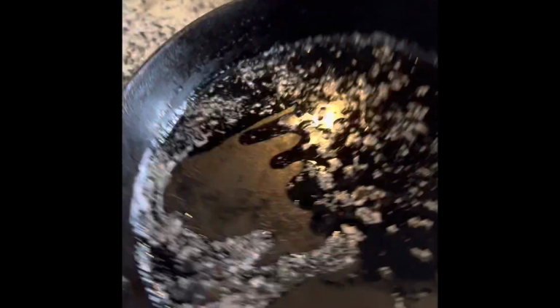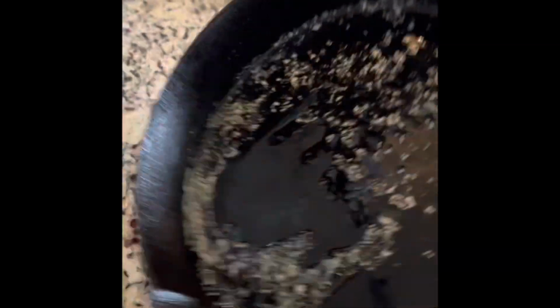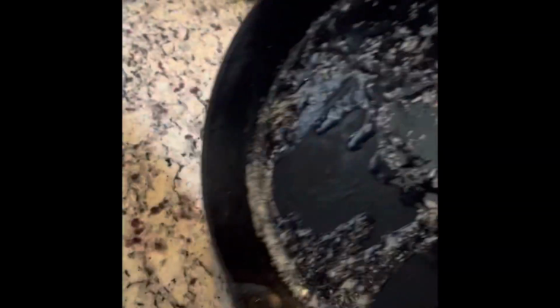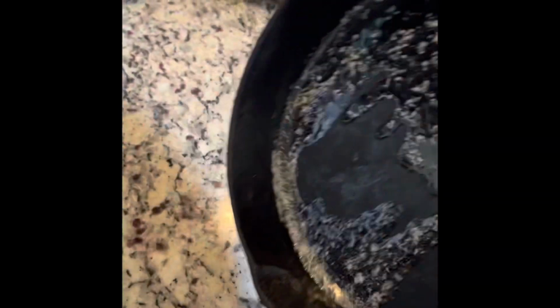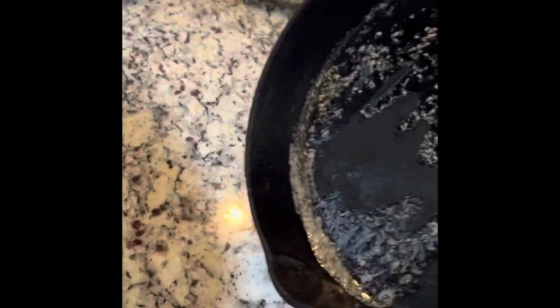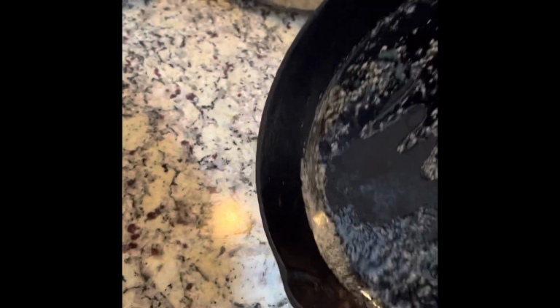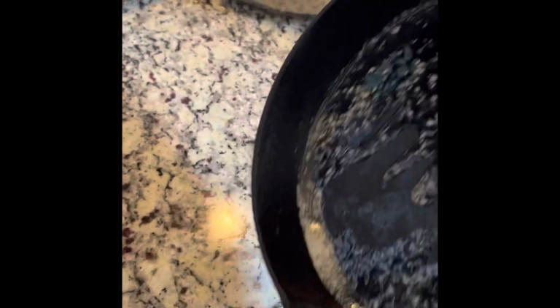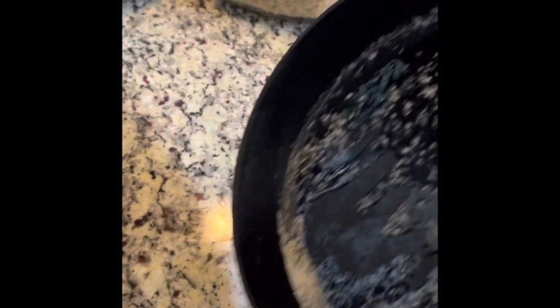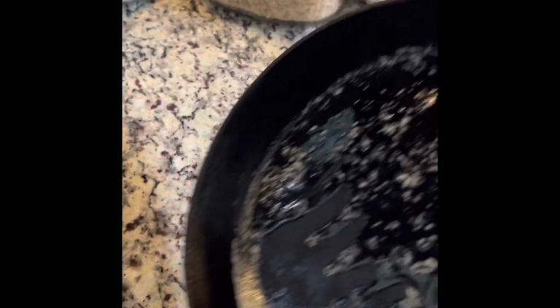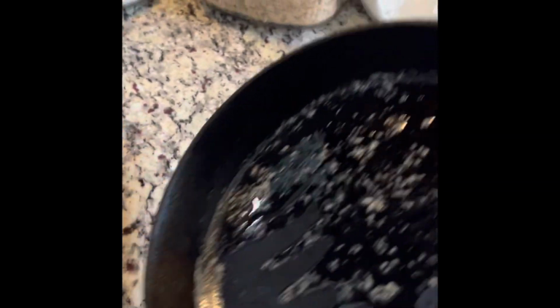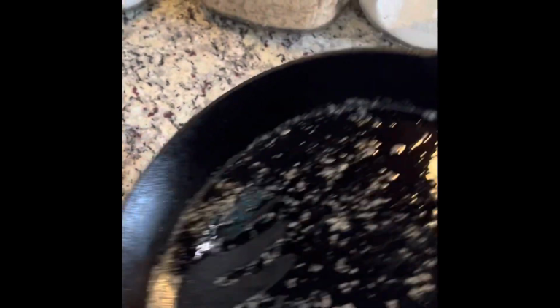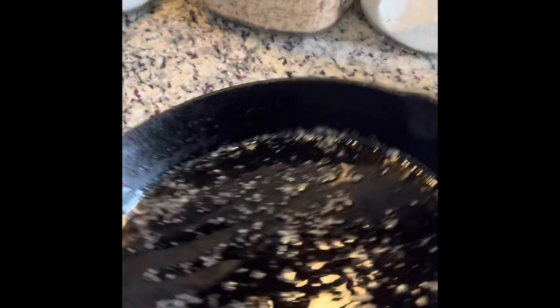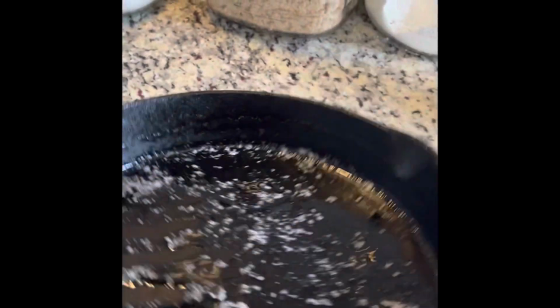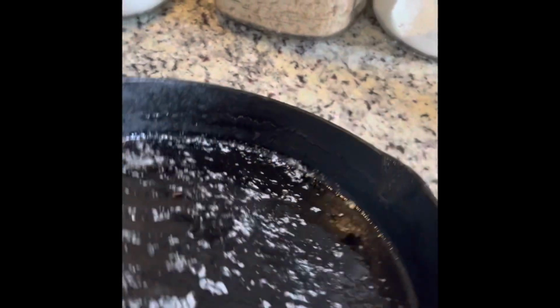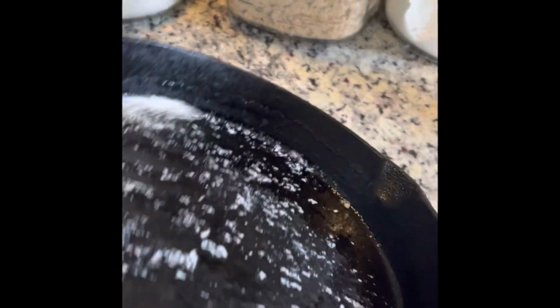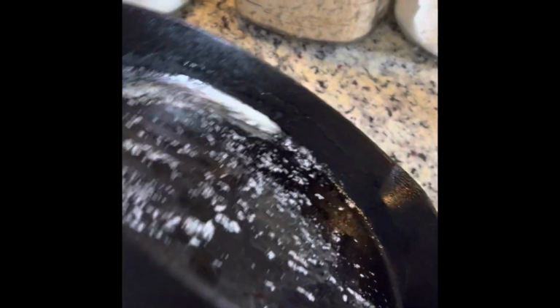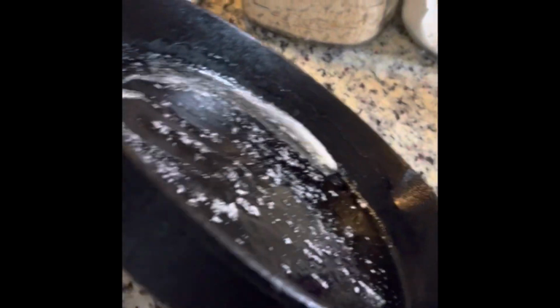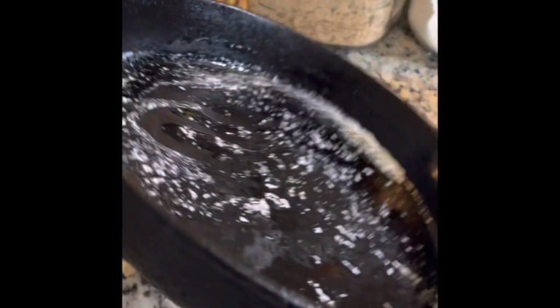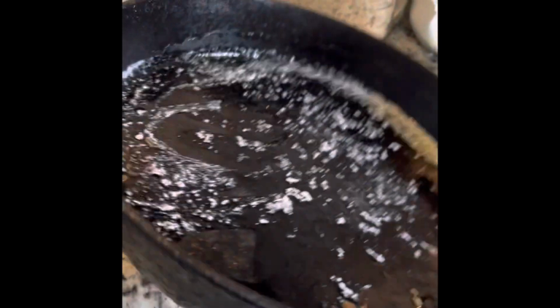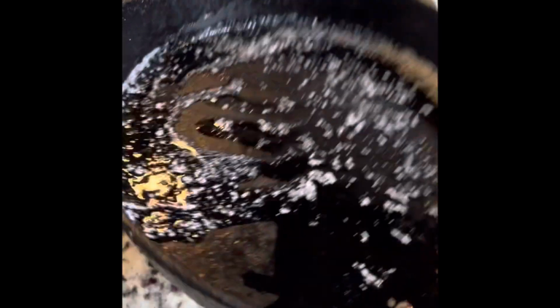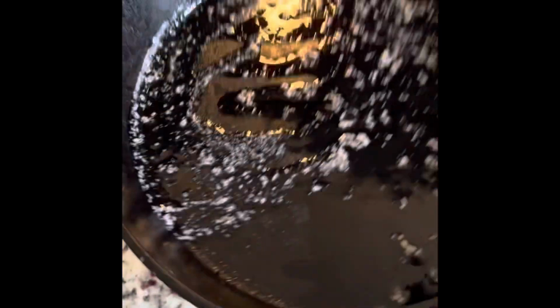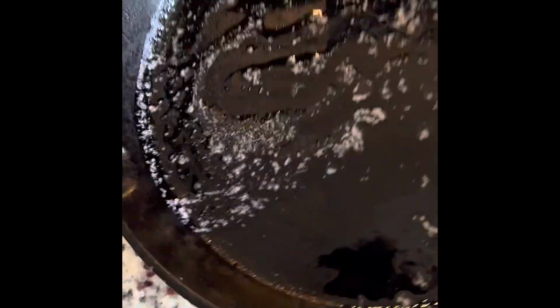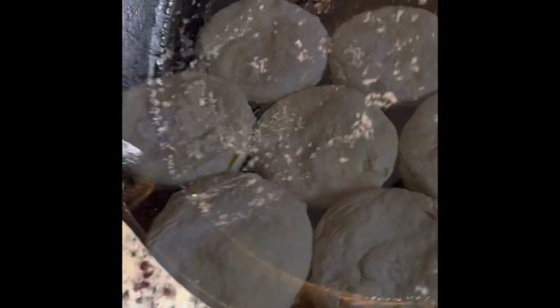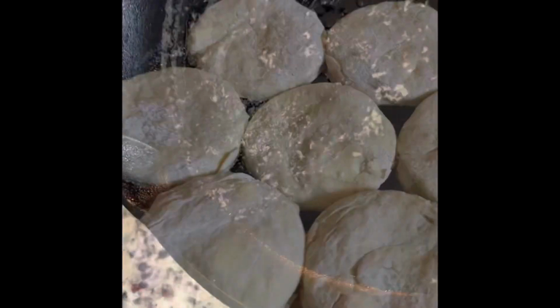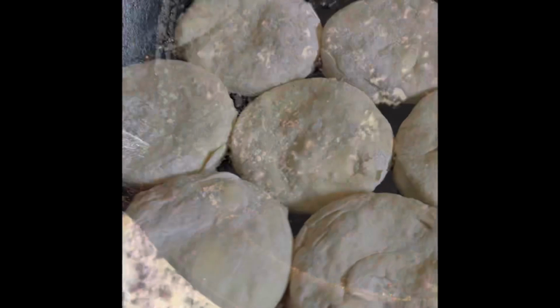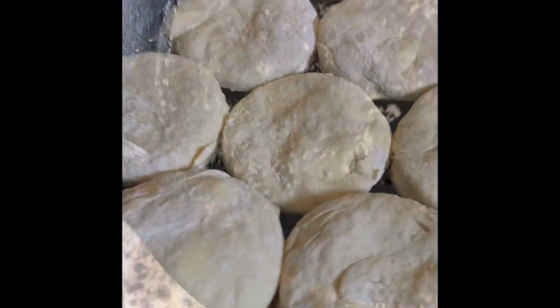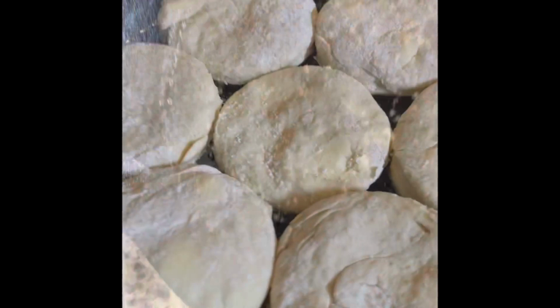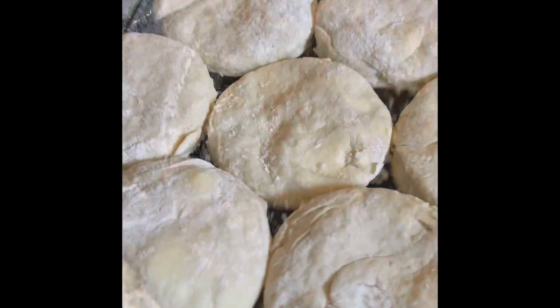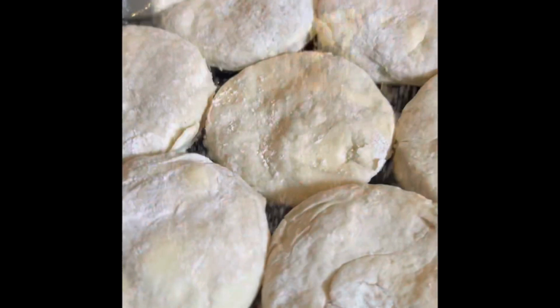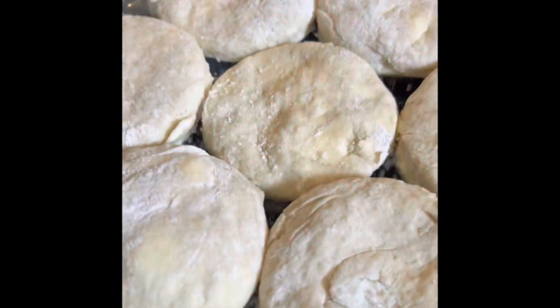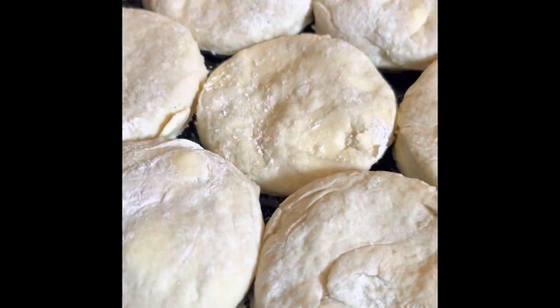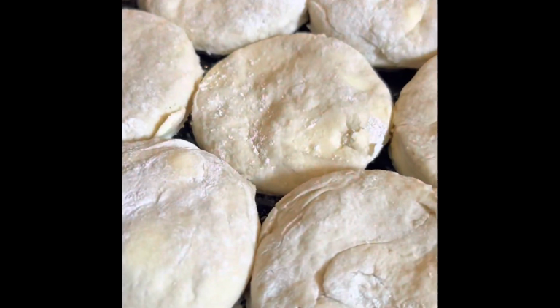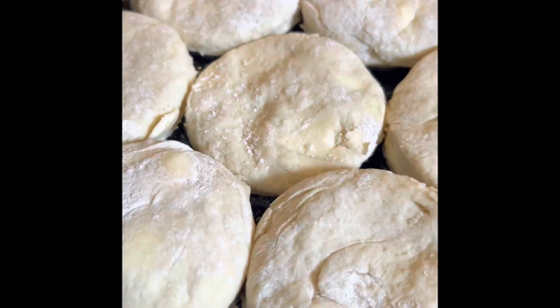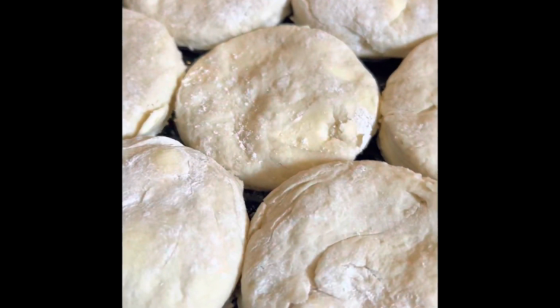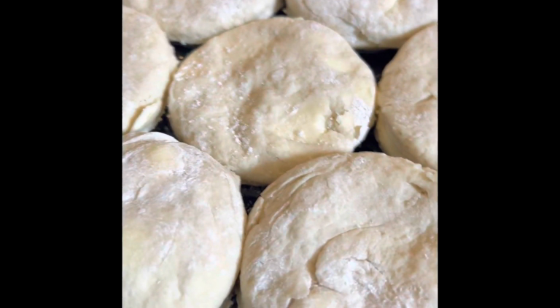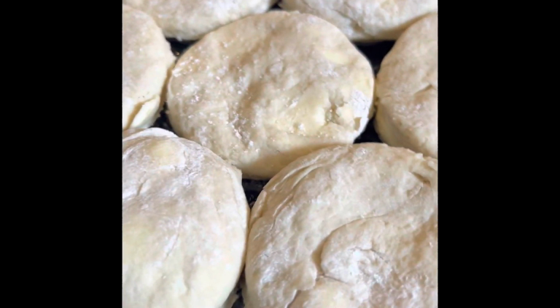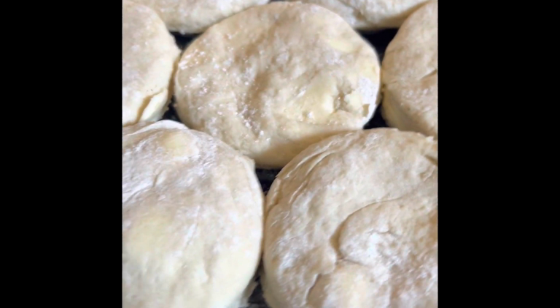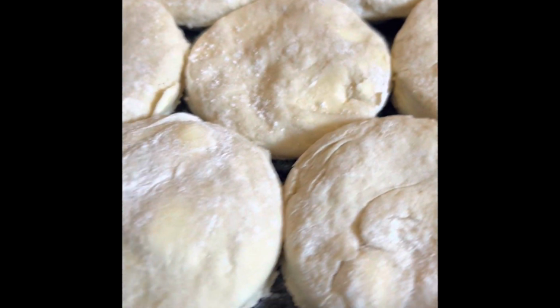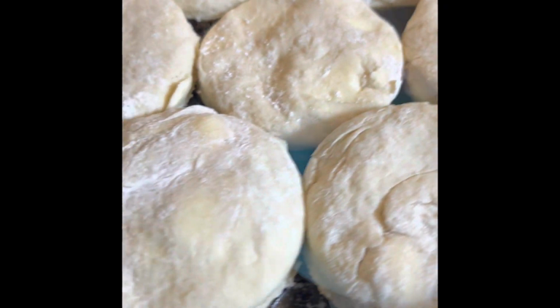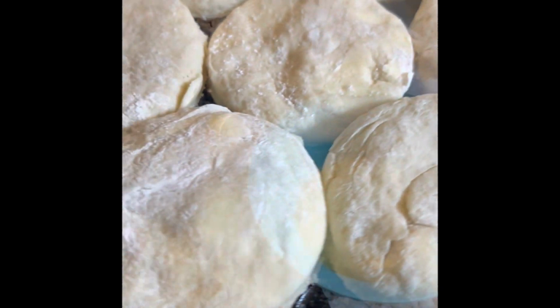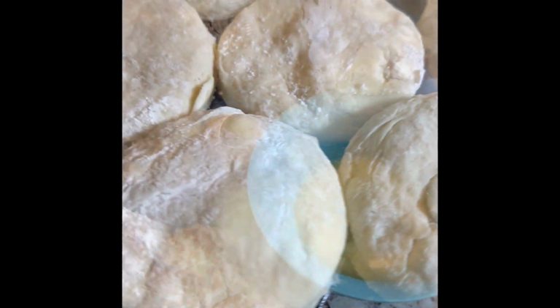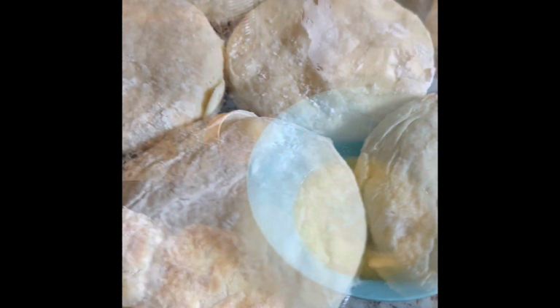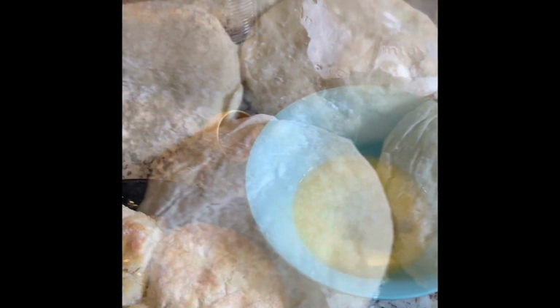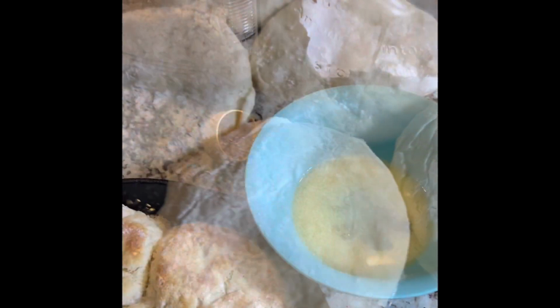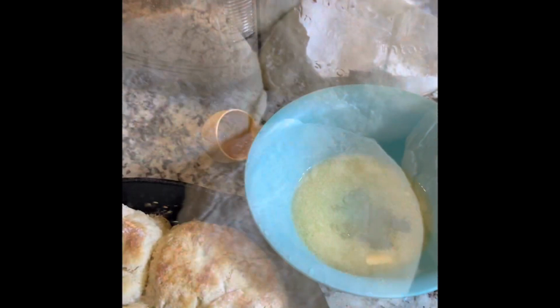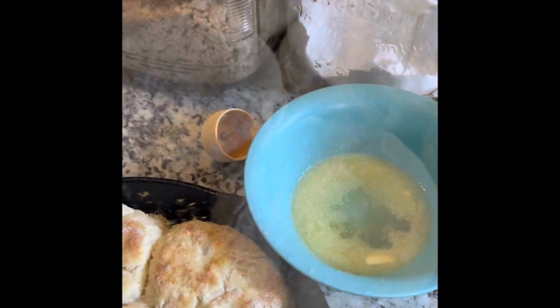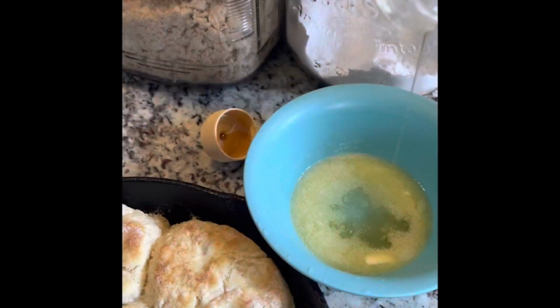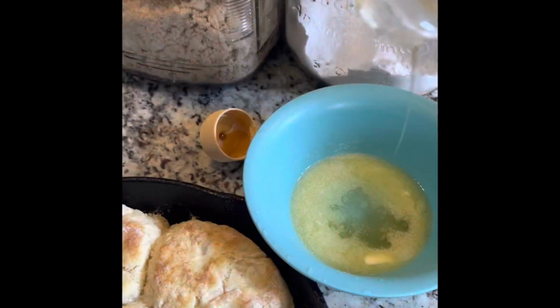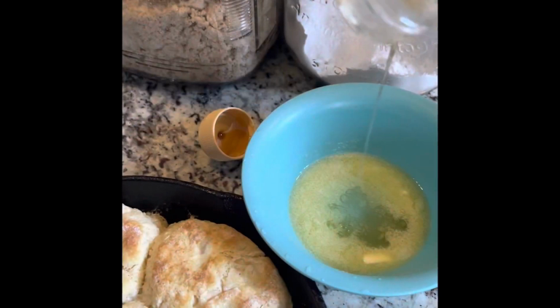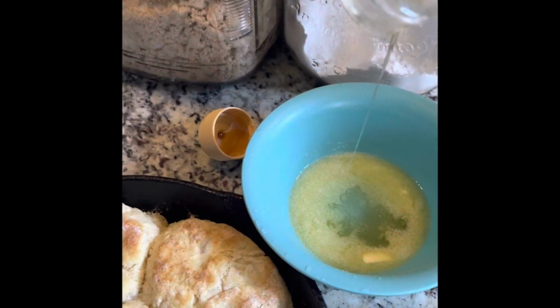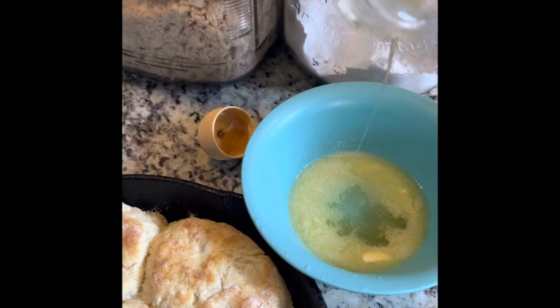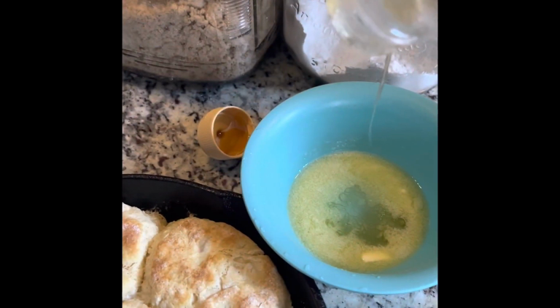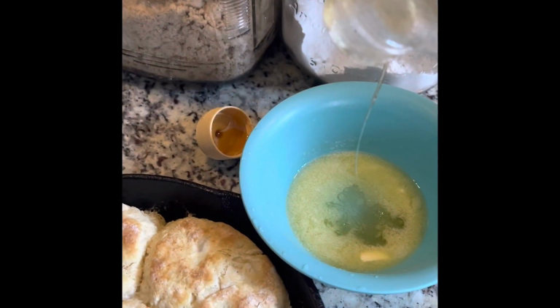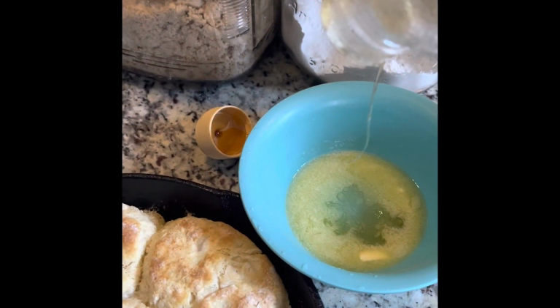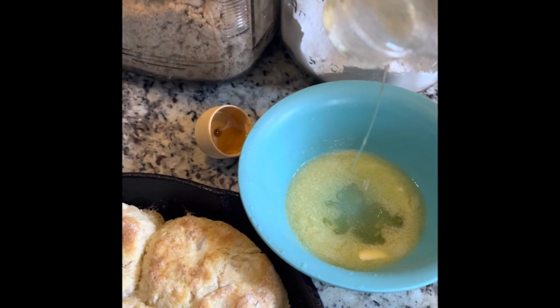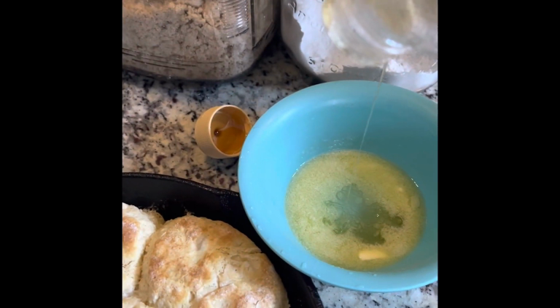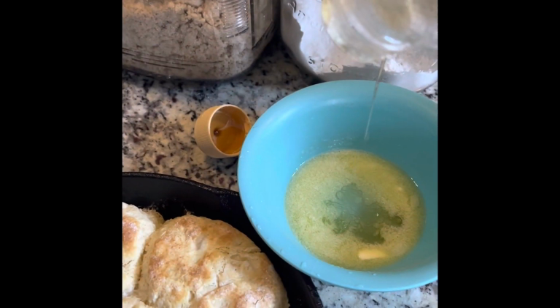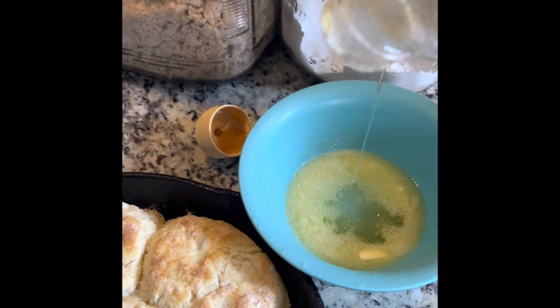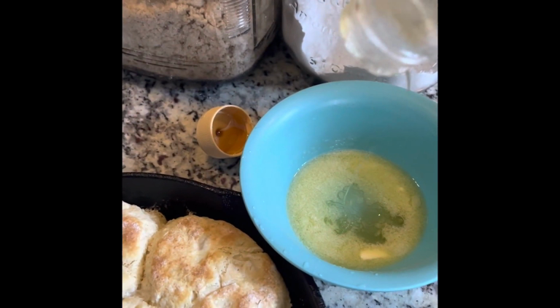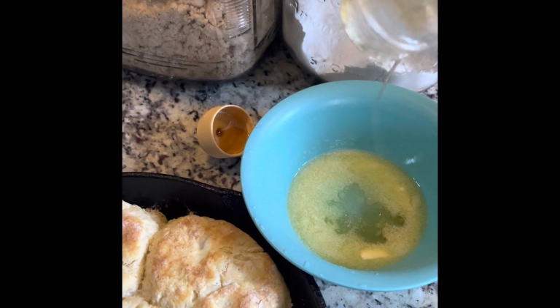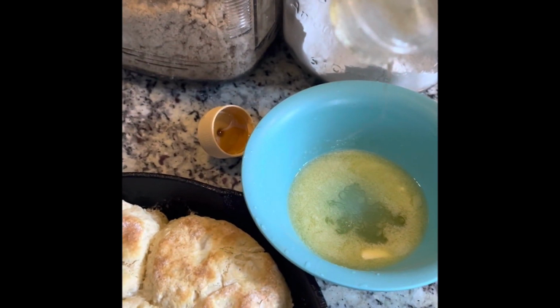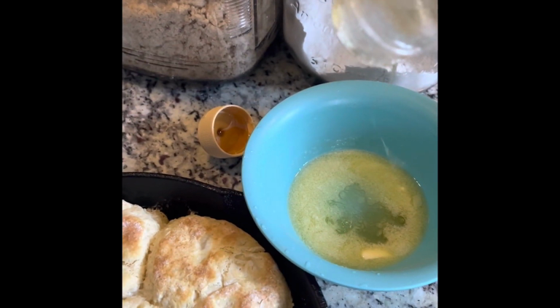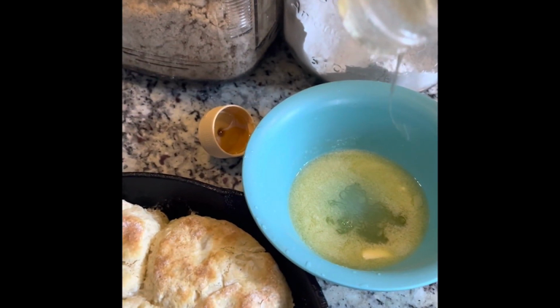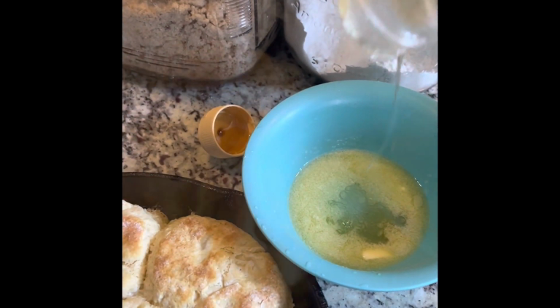Take your skillet out of the oven. Make sure it's coated in that butter. Add your biscuits.